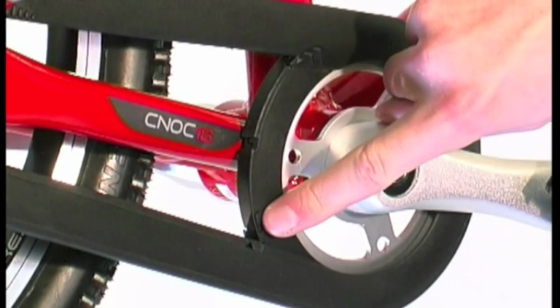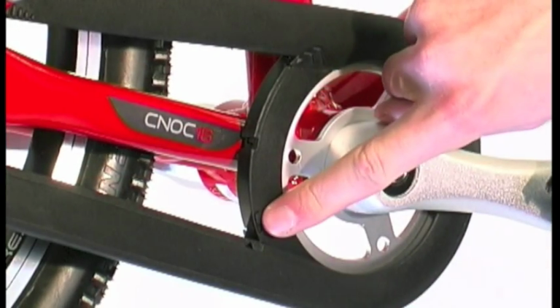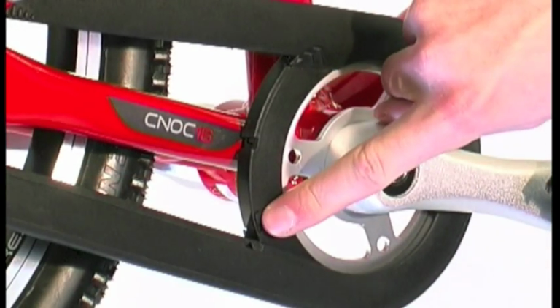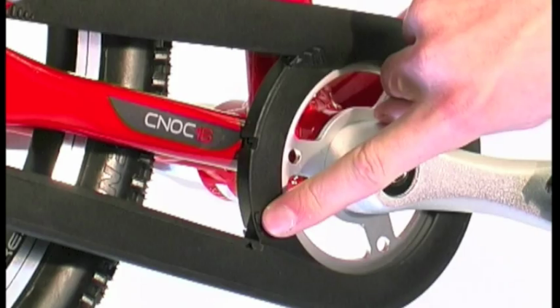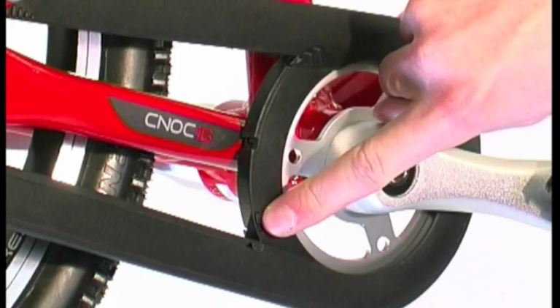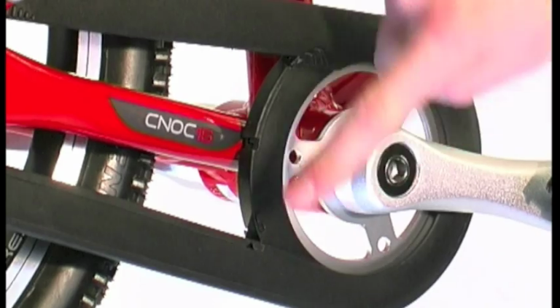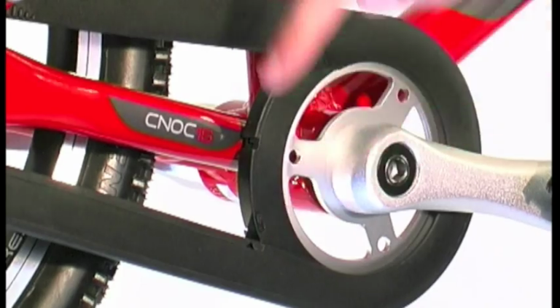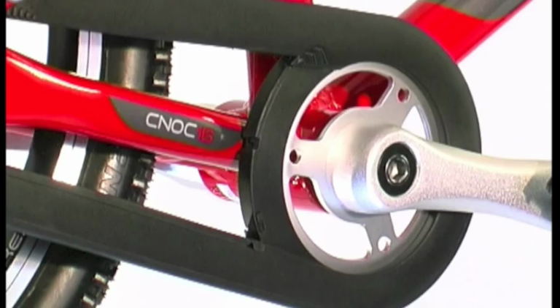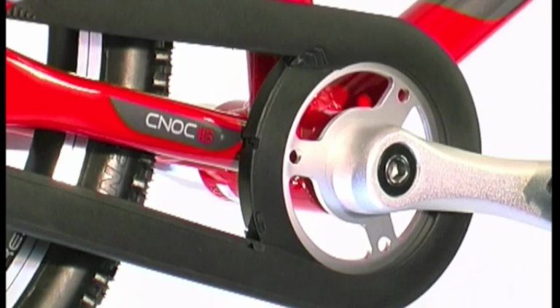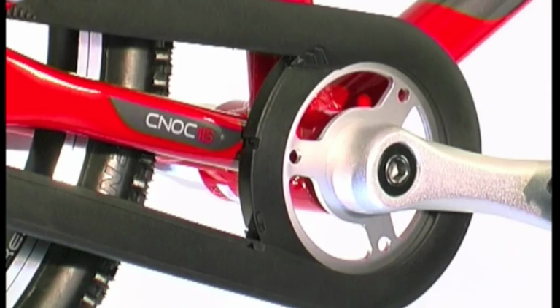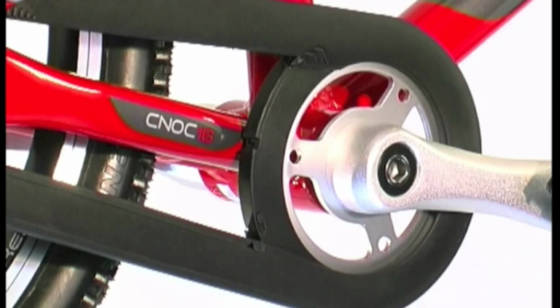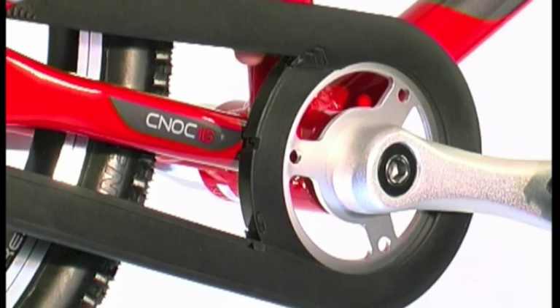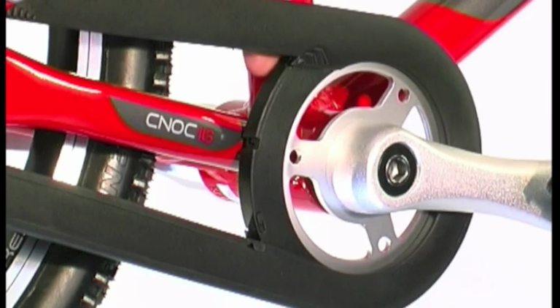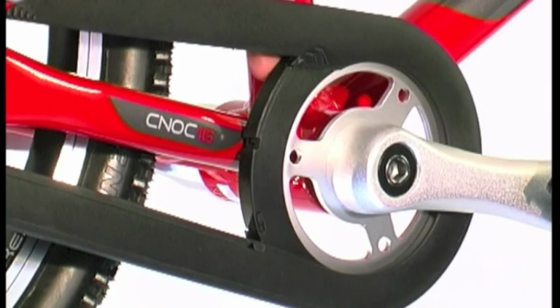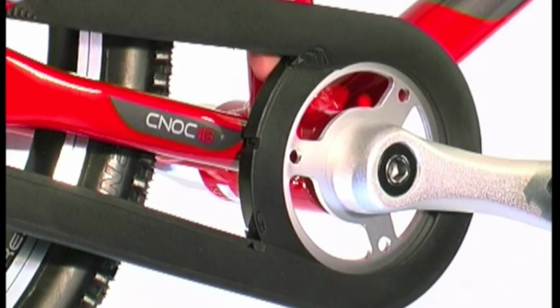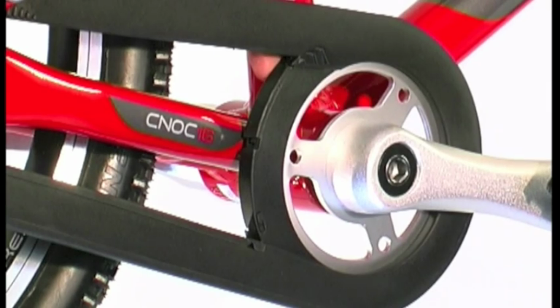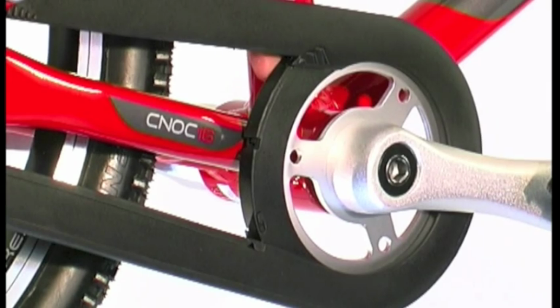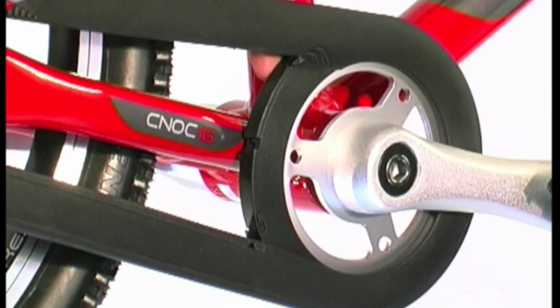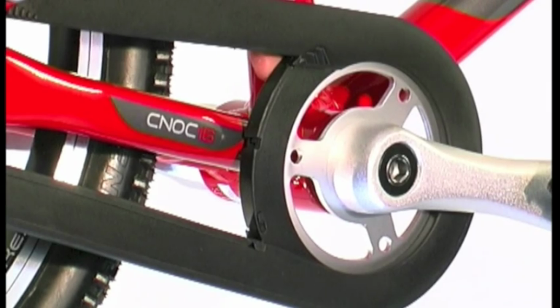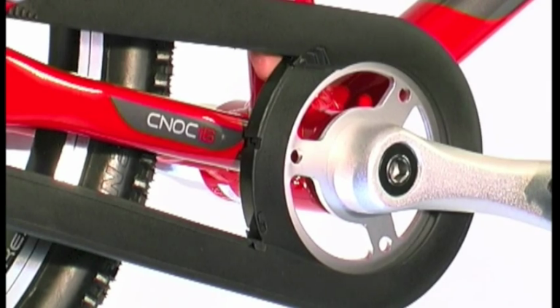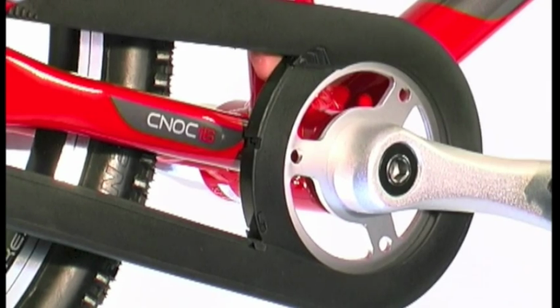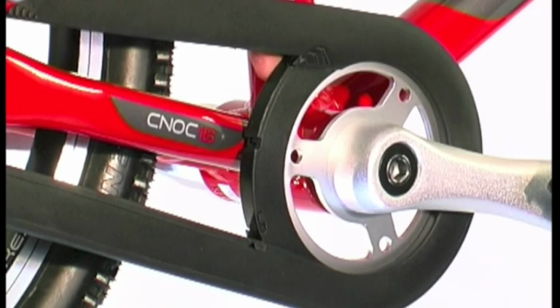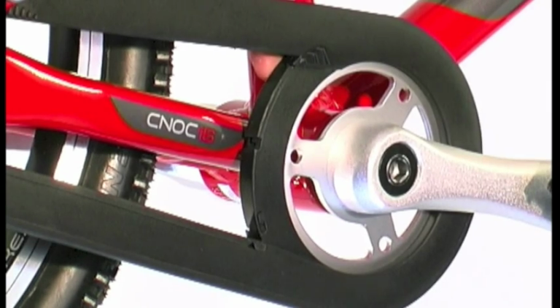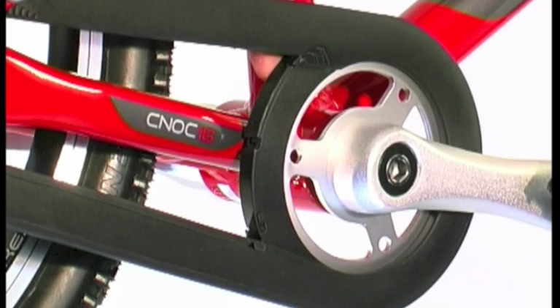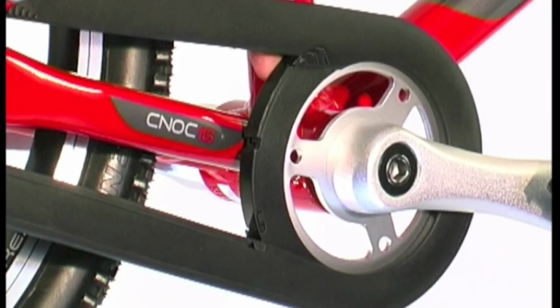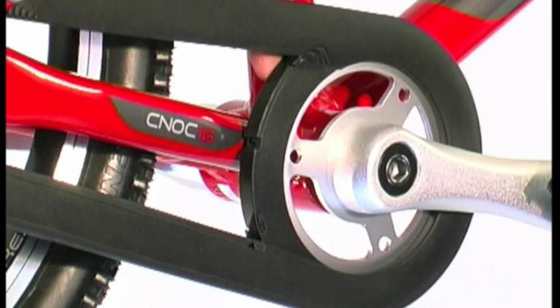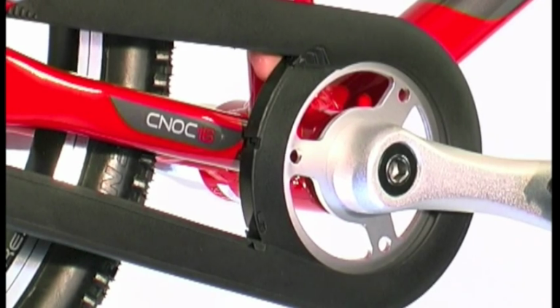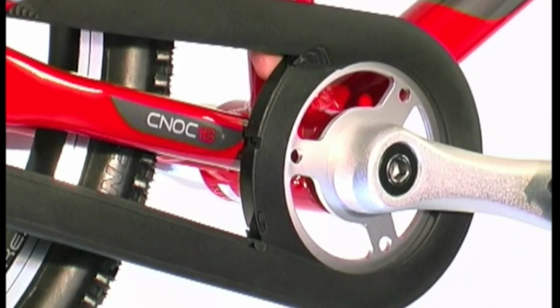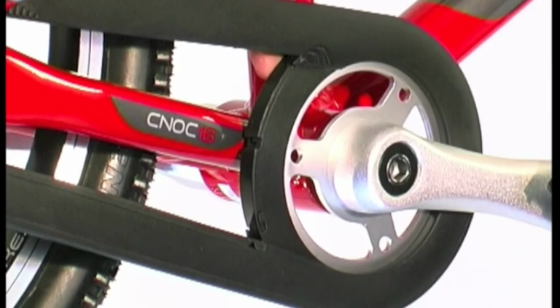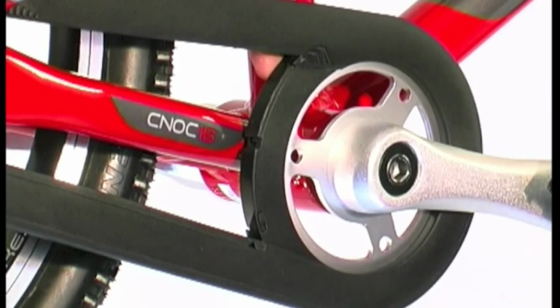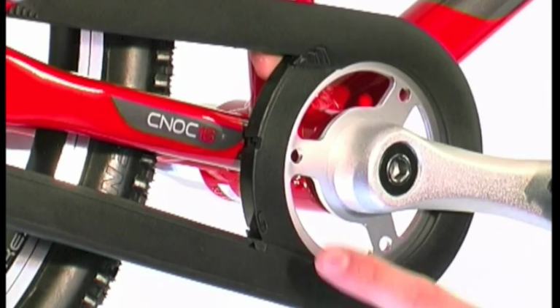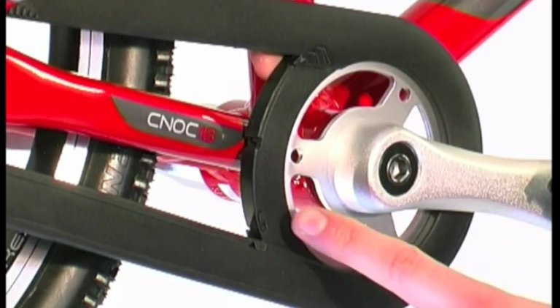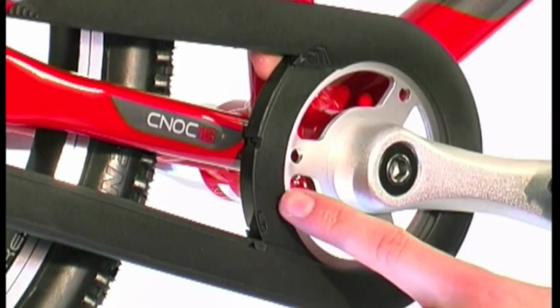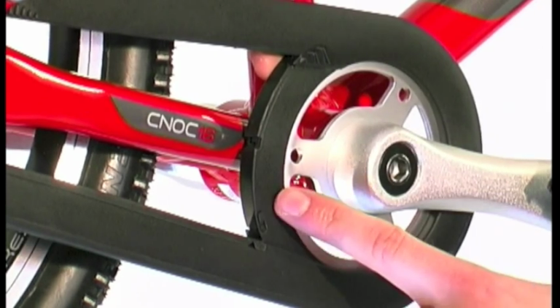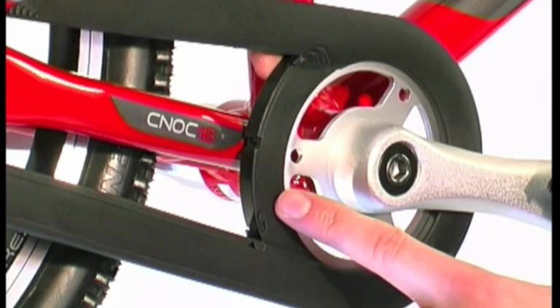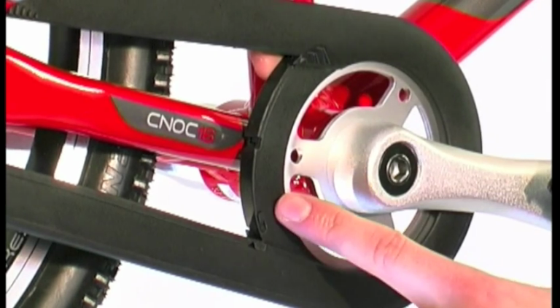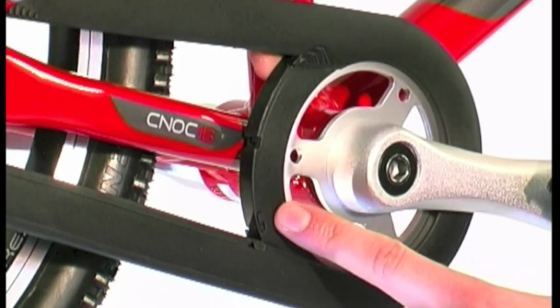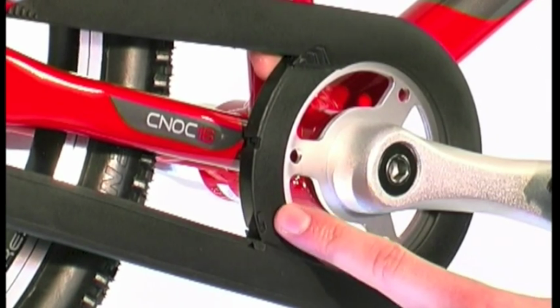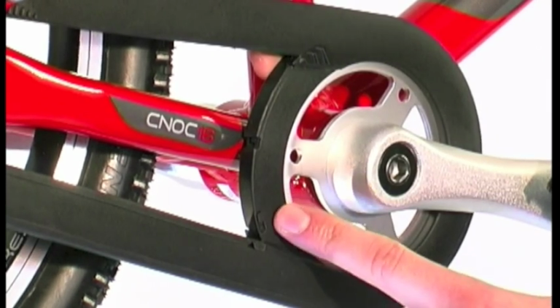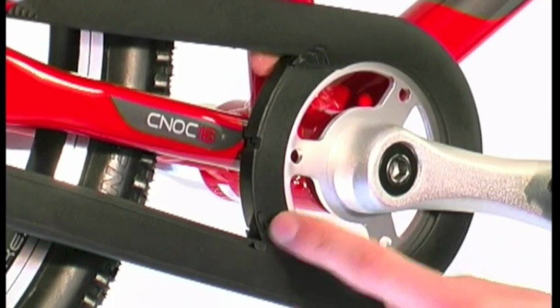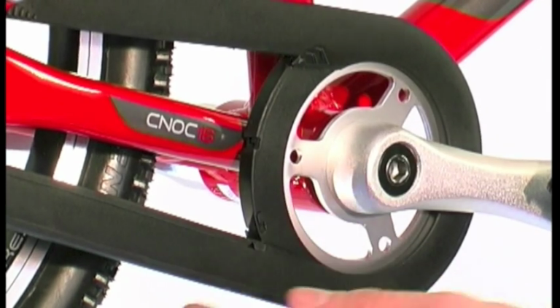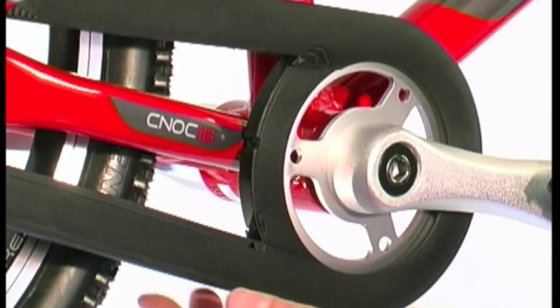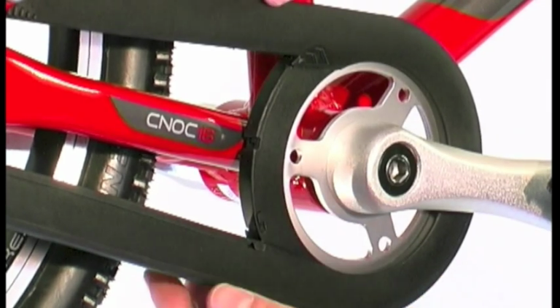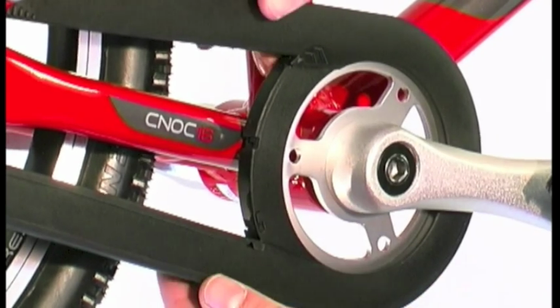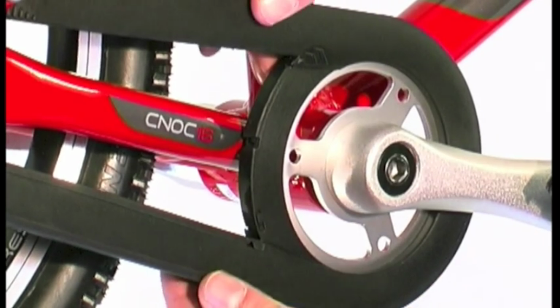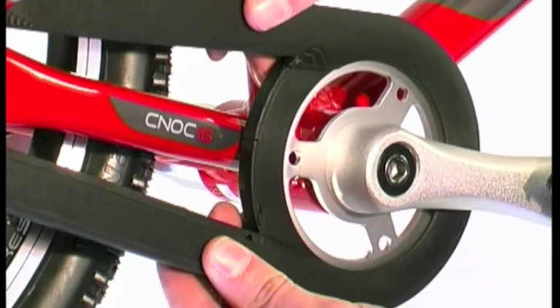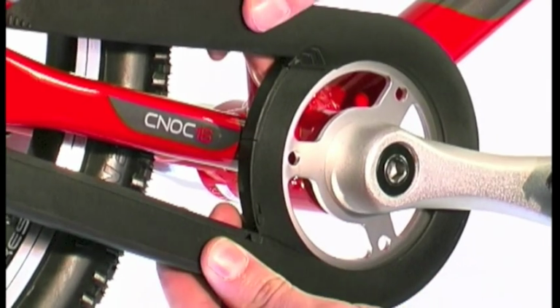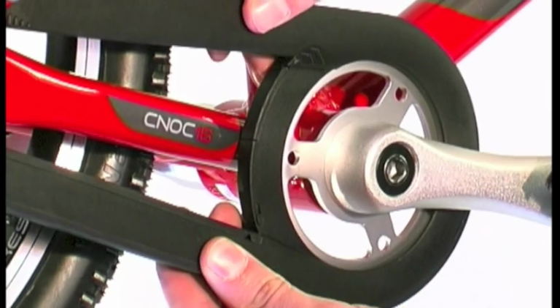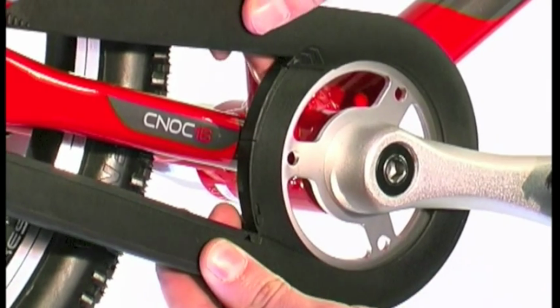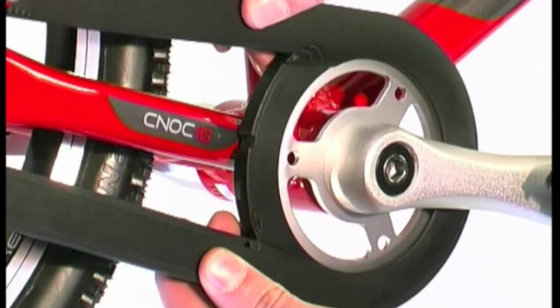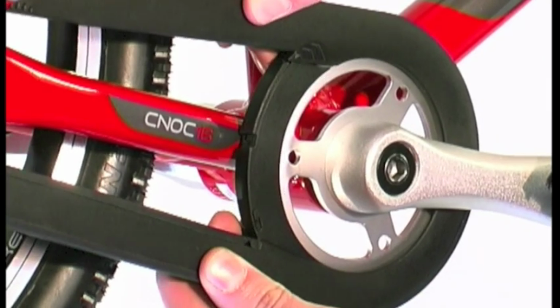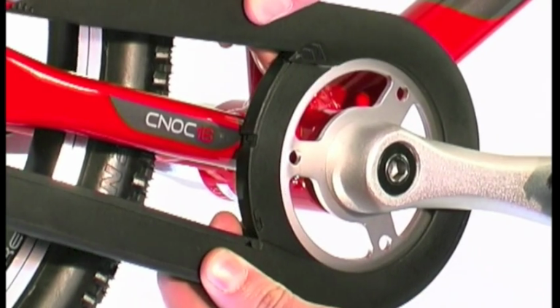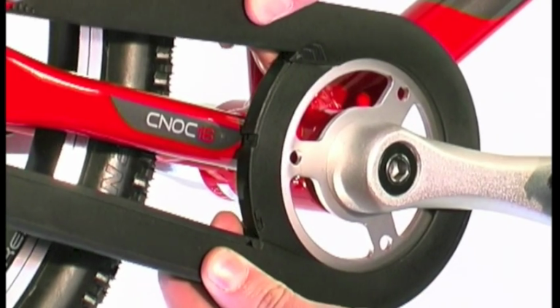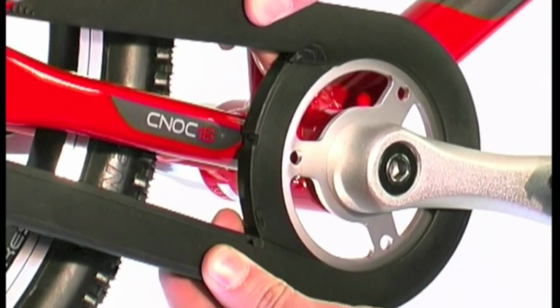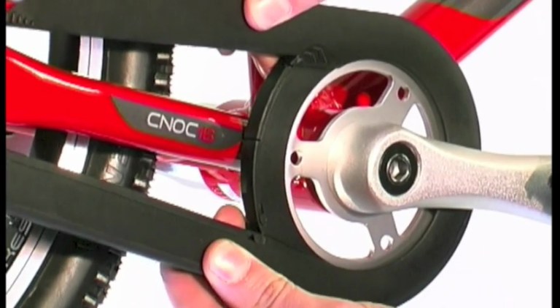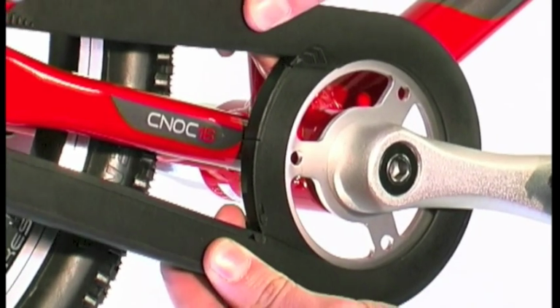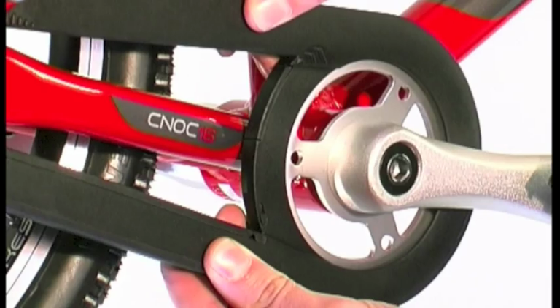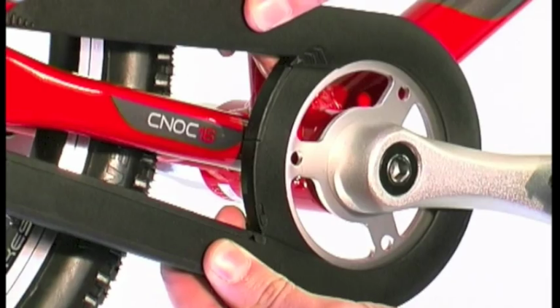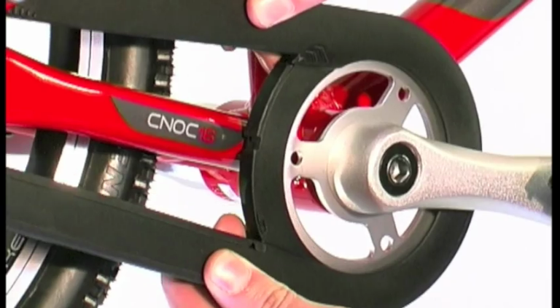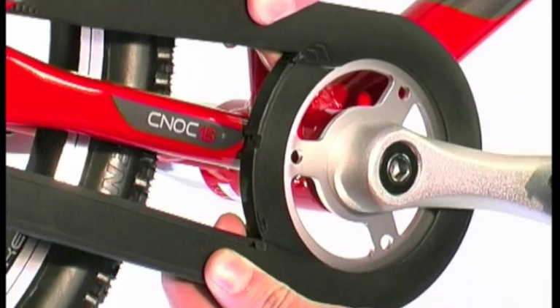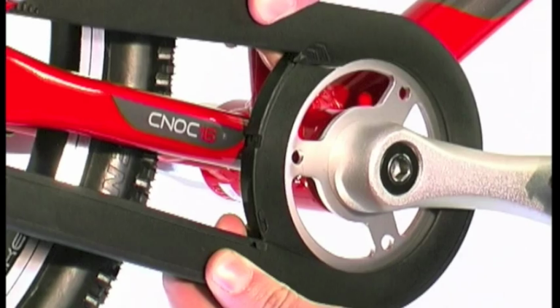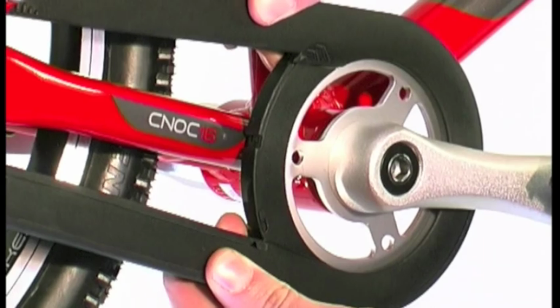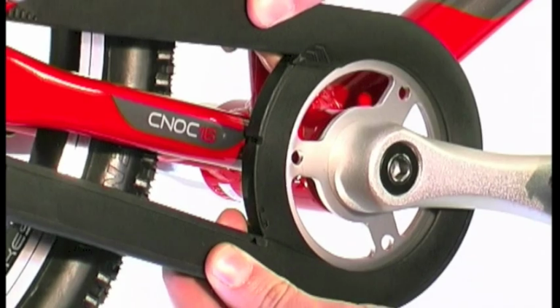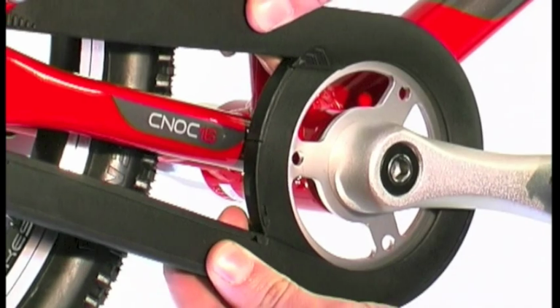To check this is correct, make sure you can see the pins within the two grooves and the guard is free to flex.